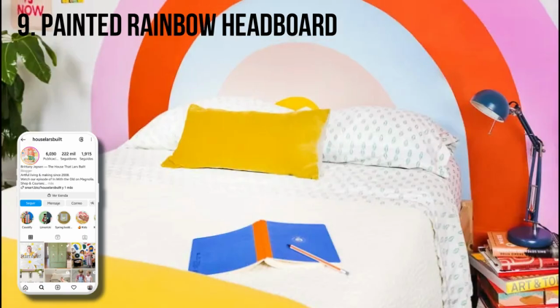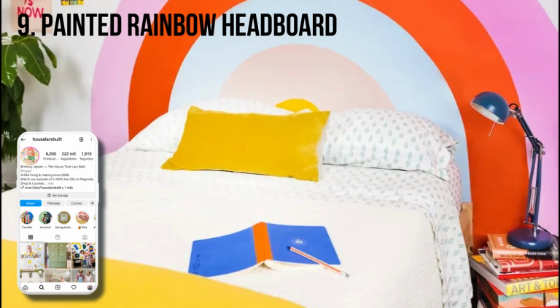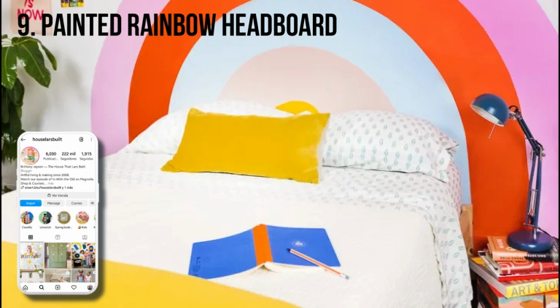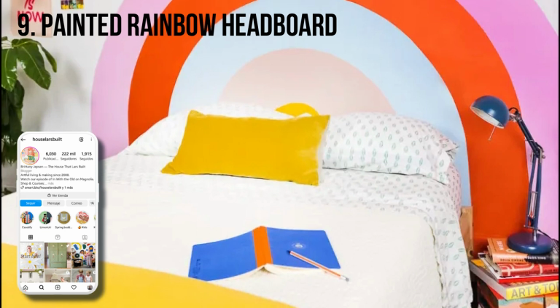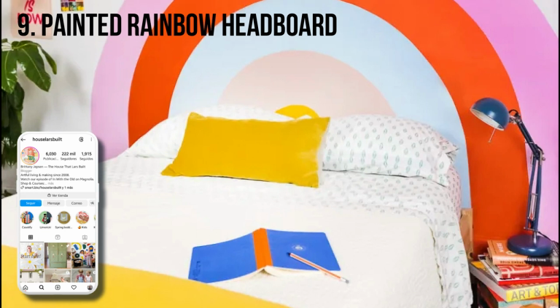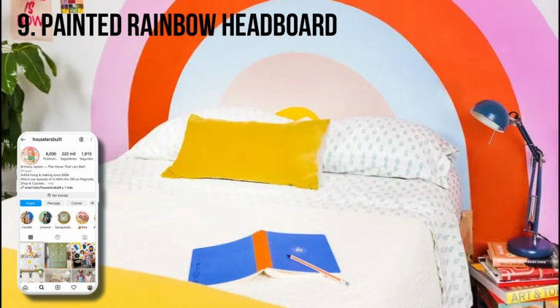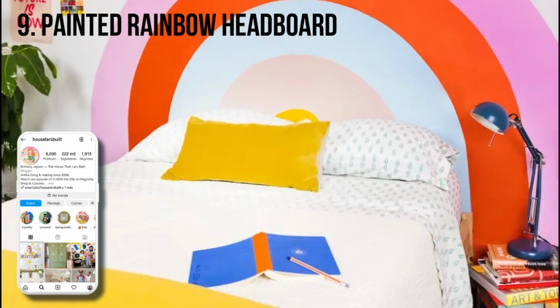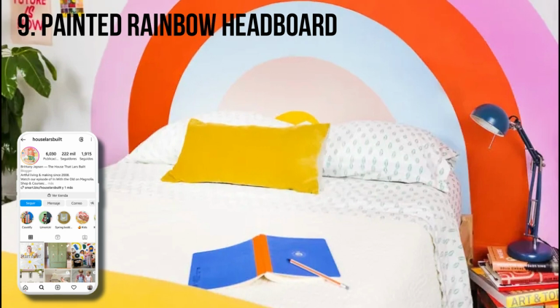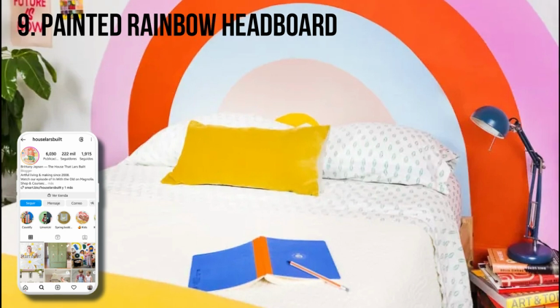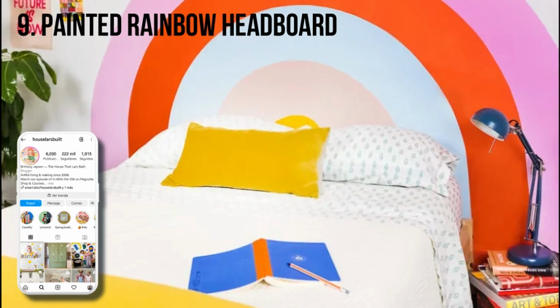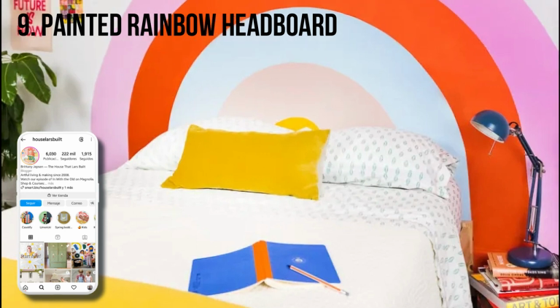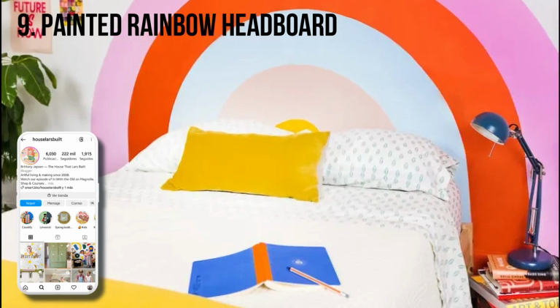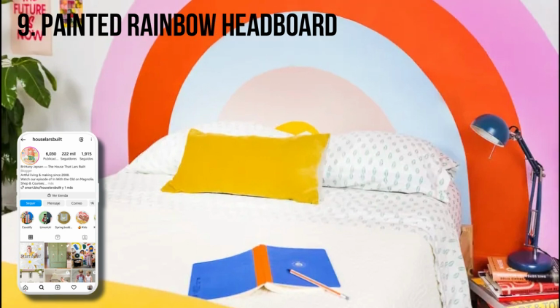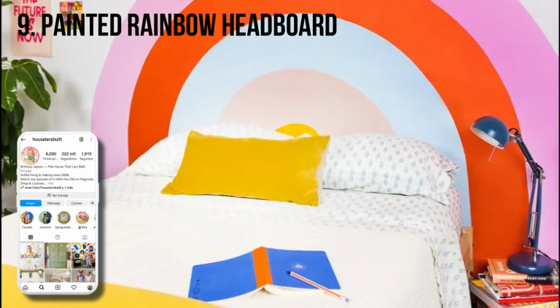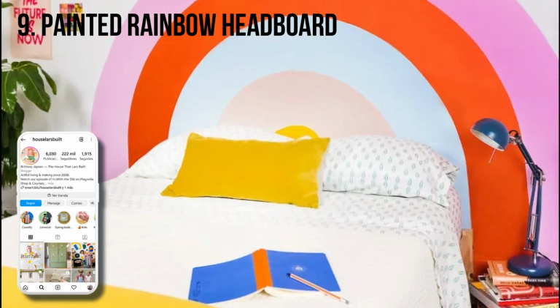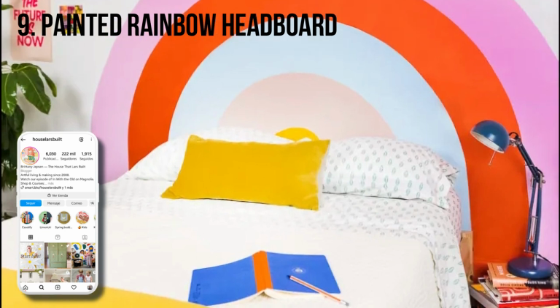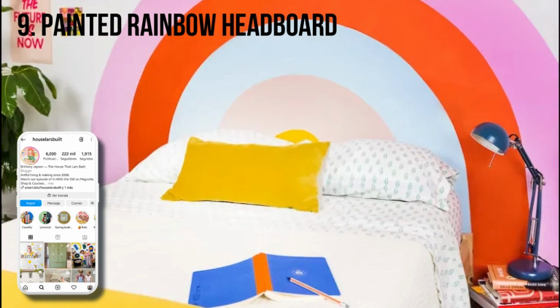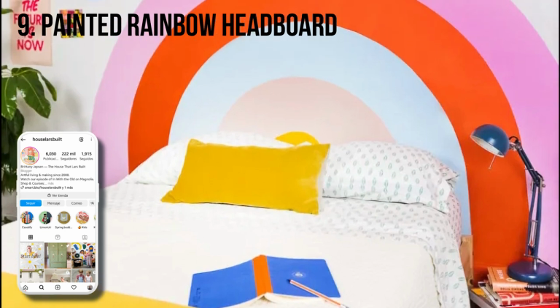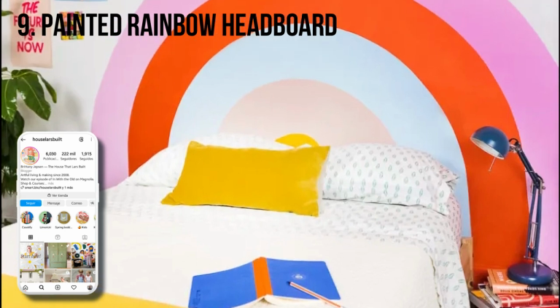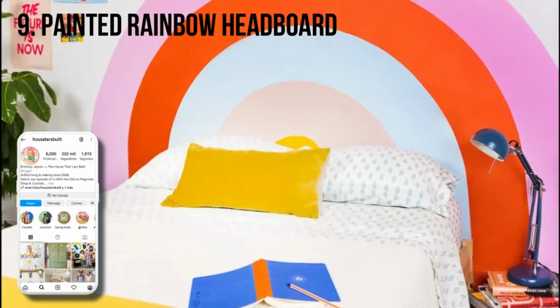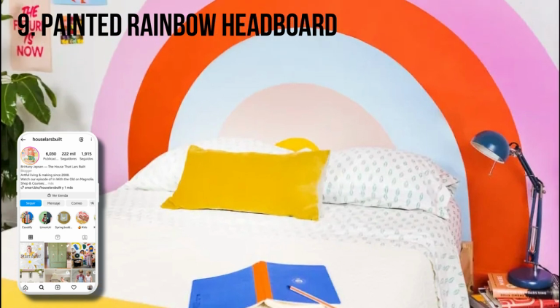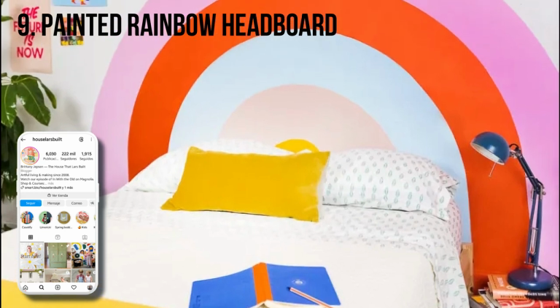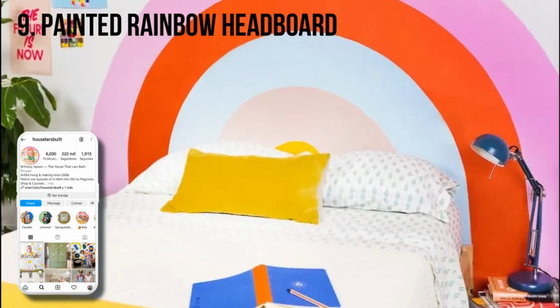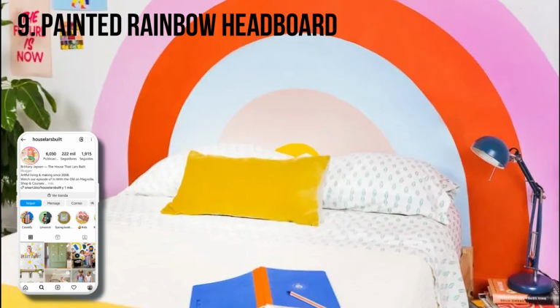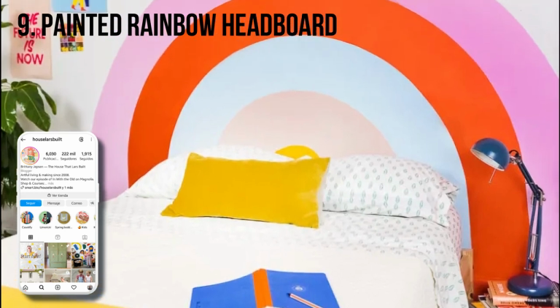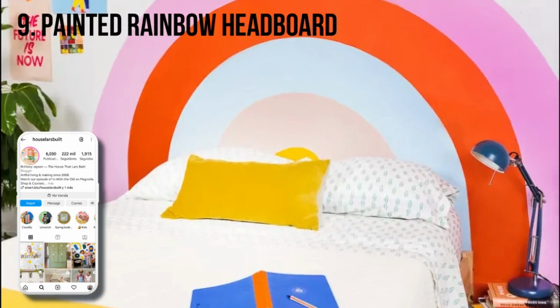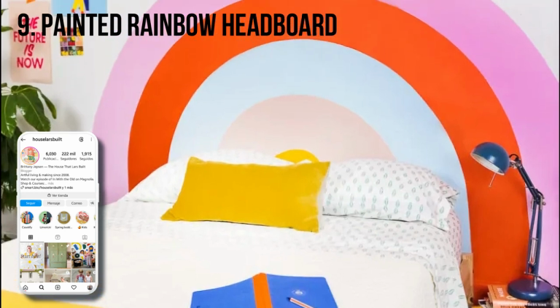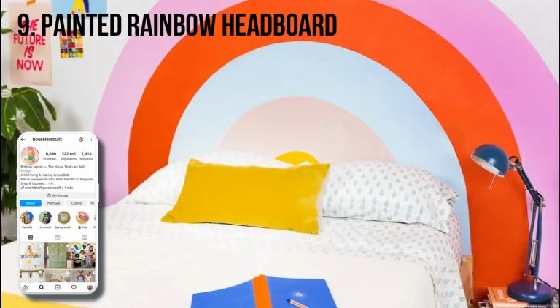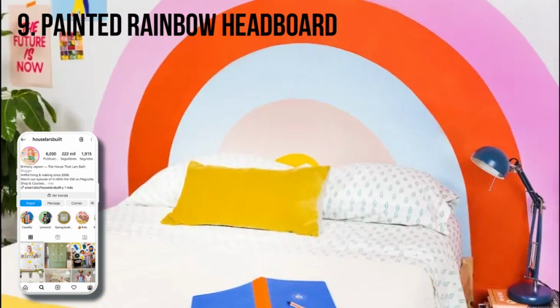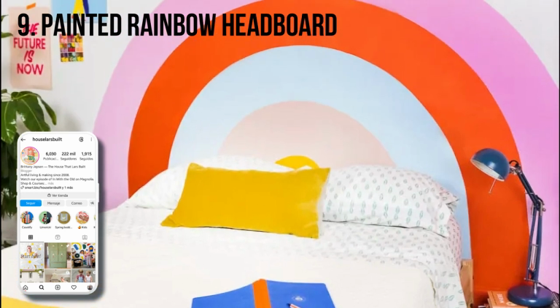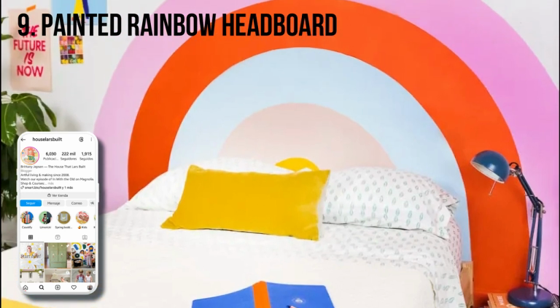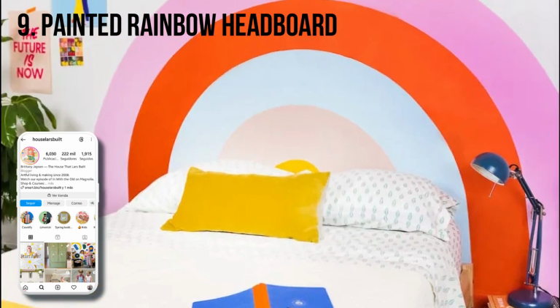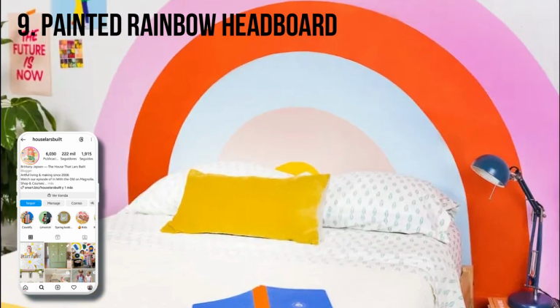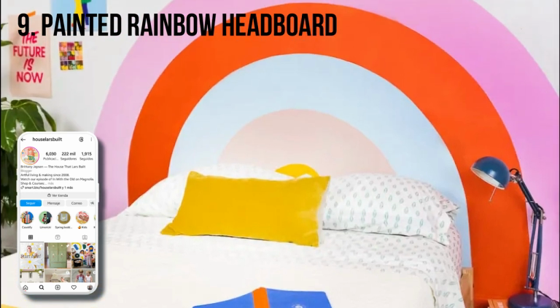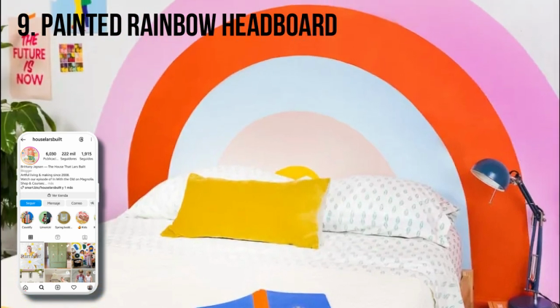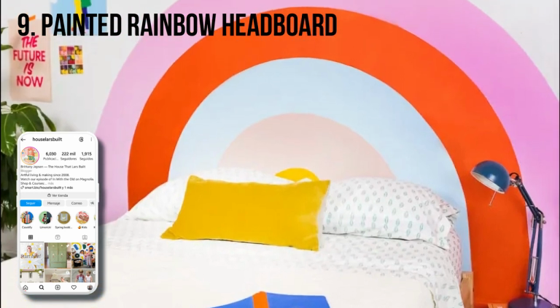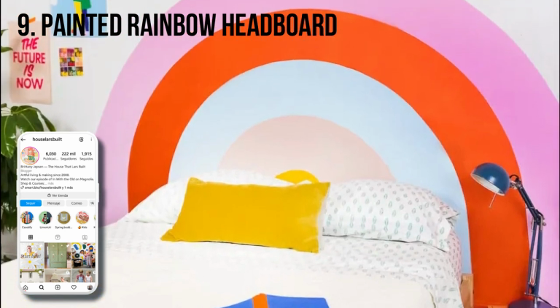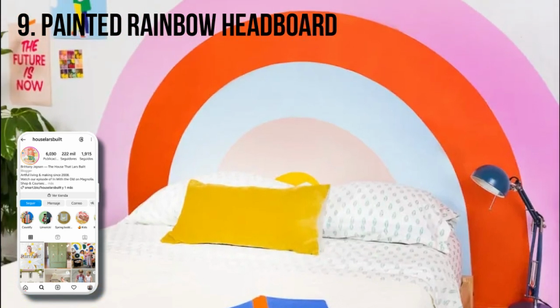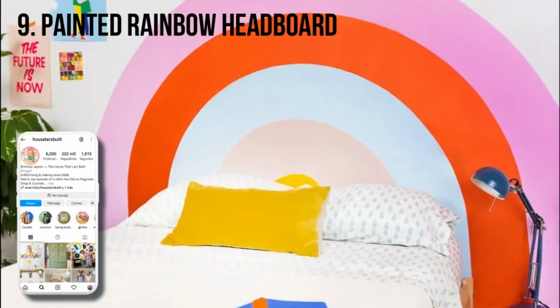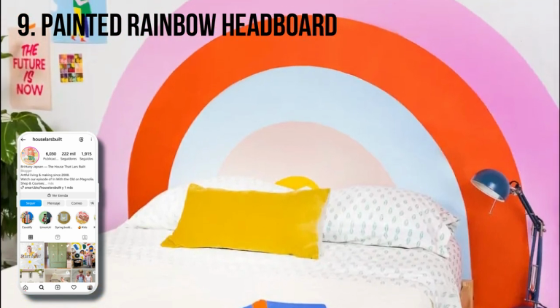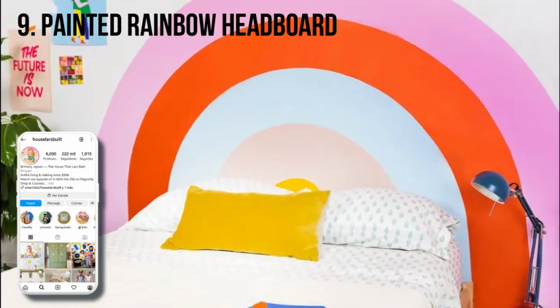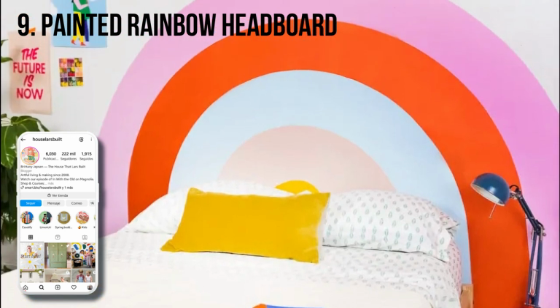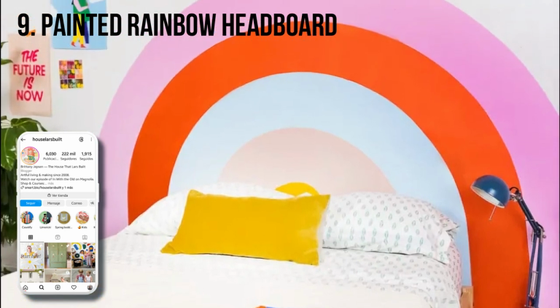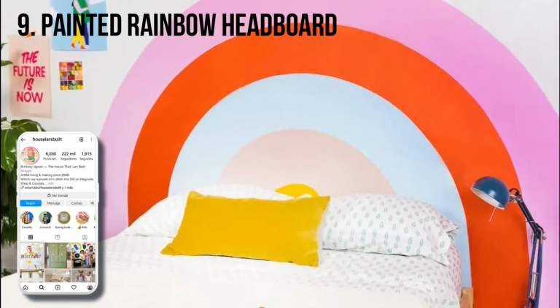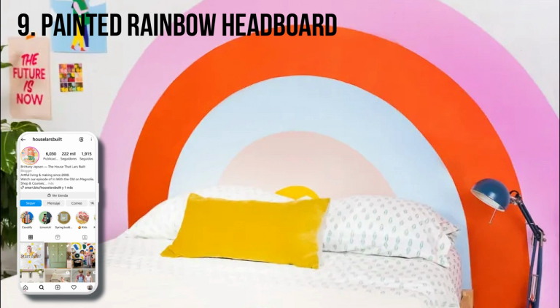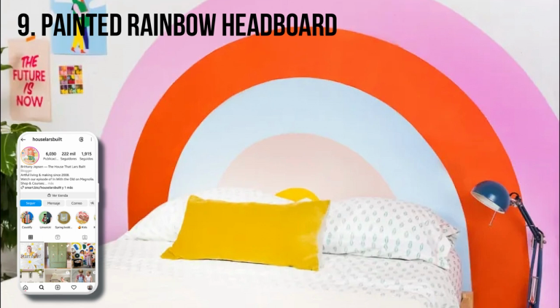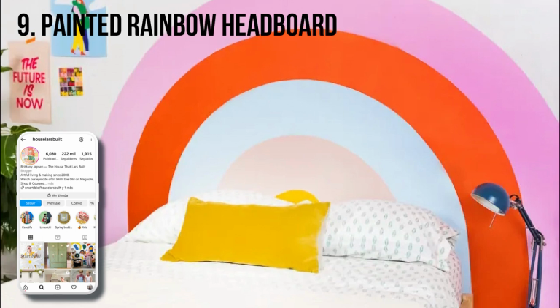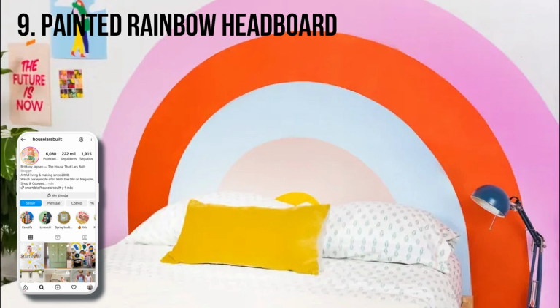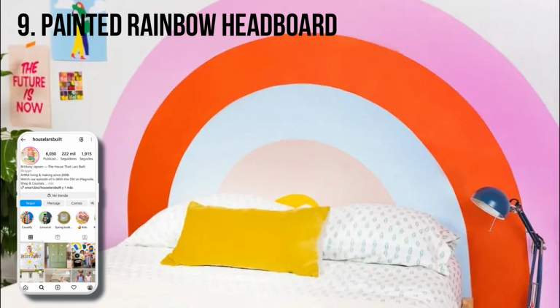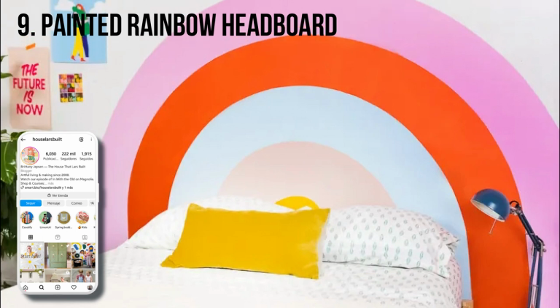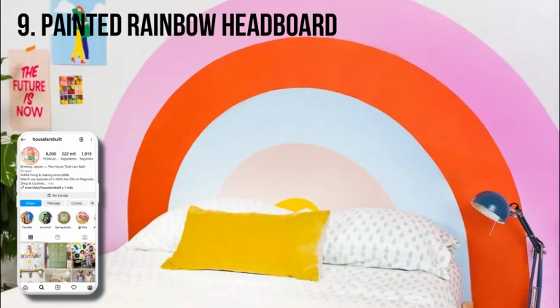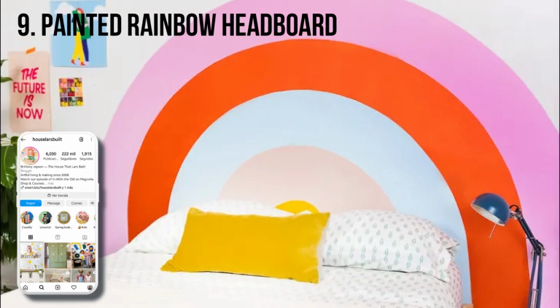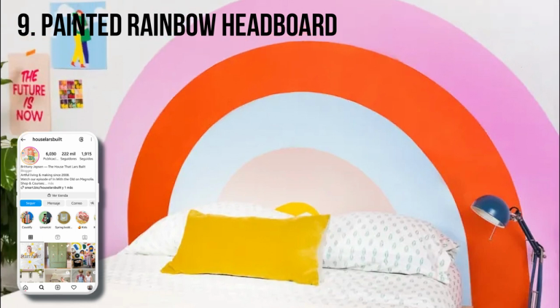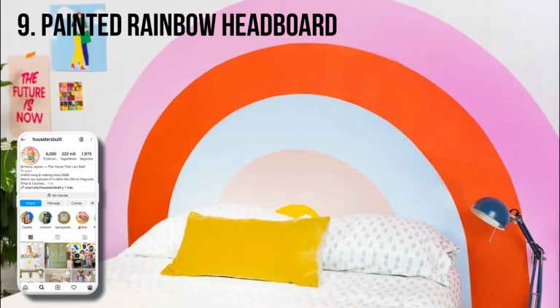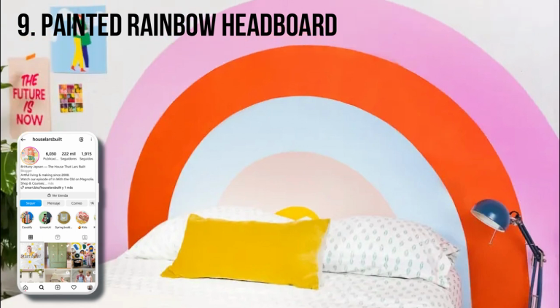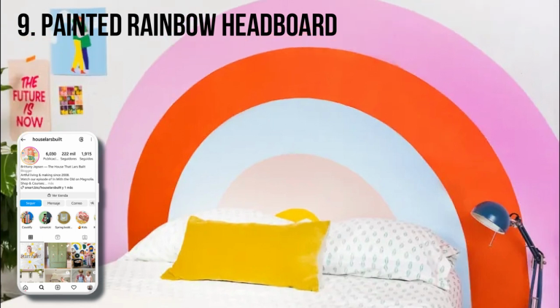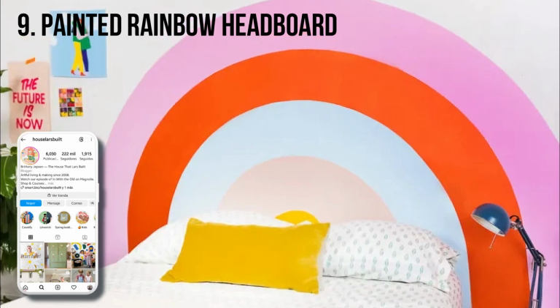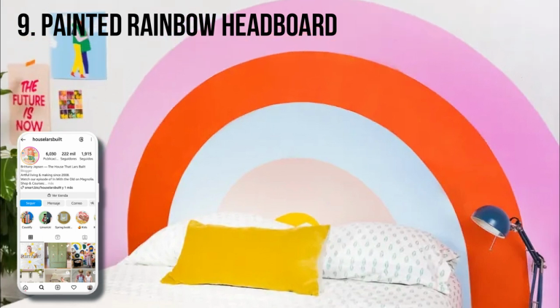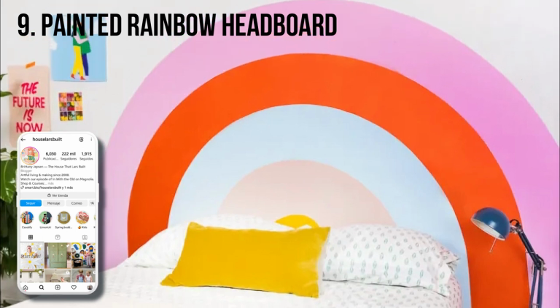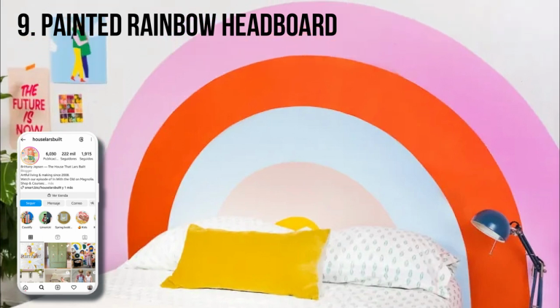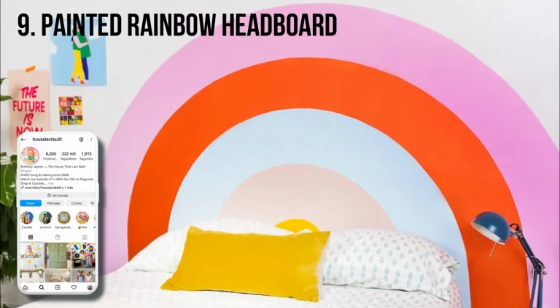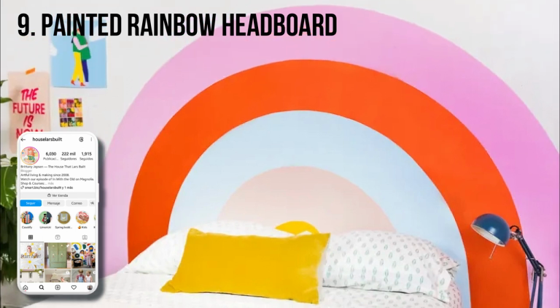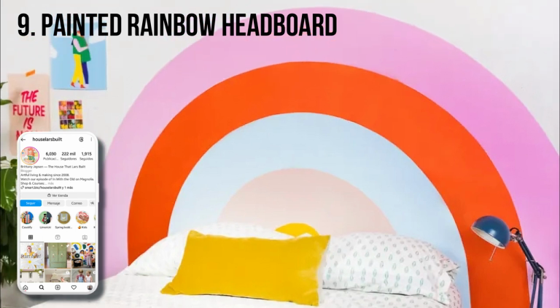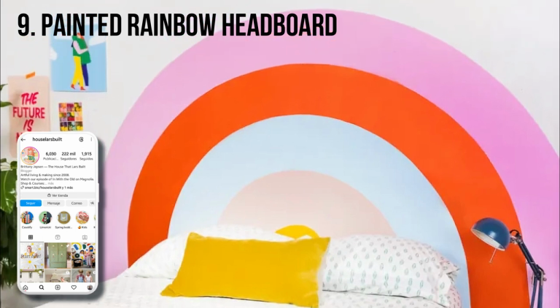No woodwork required here. See how the team from The House That Lars Built painted this incredibly bright and fun rainbow headboard.